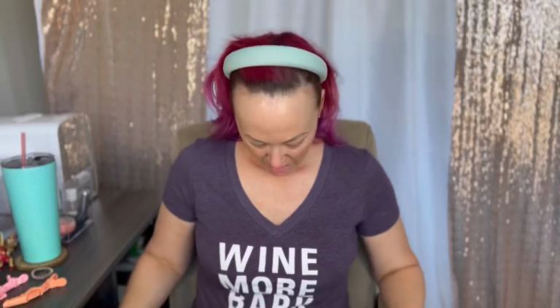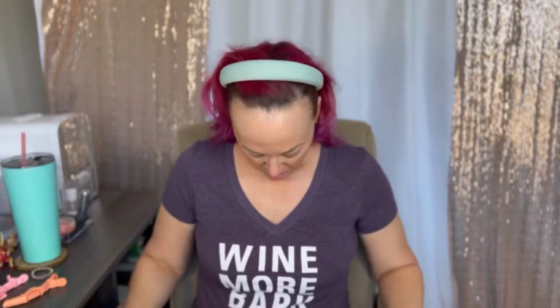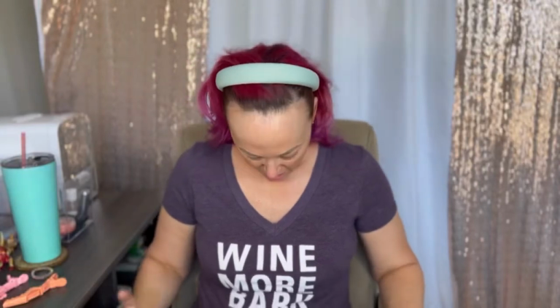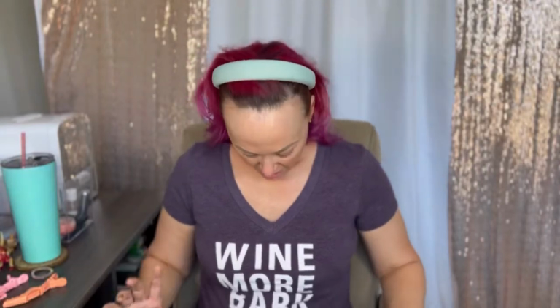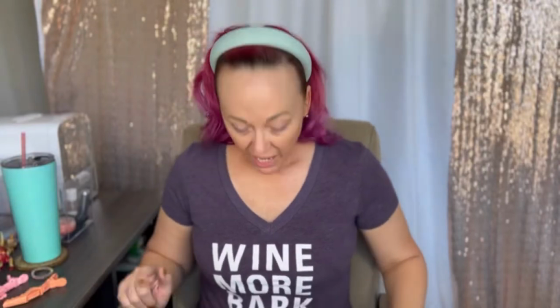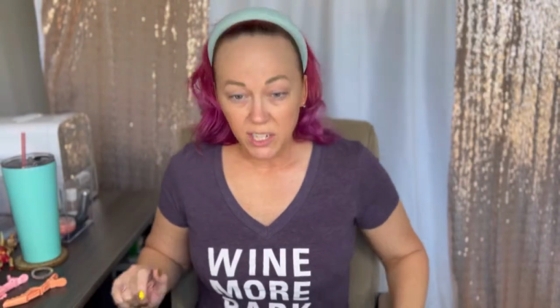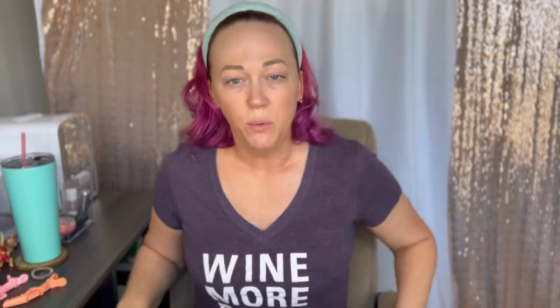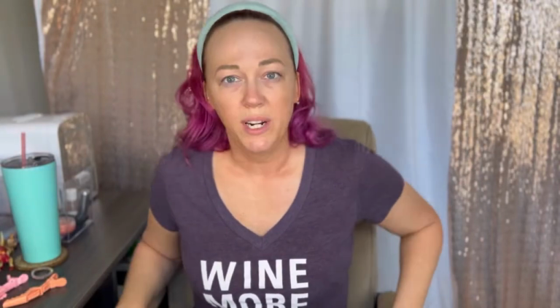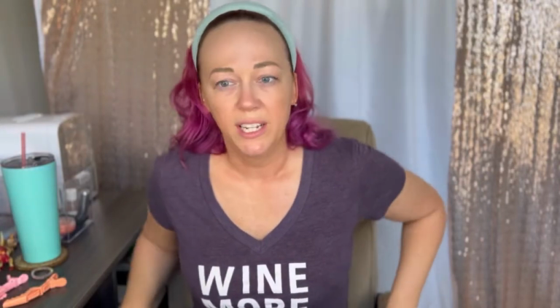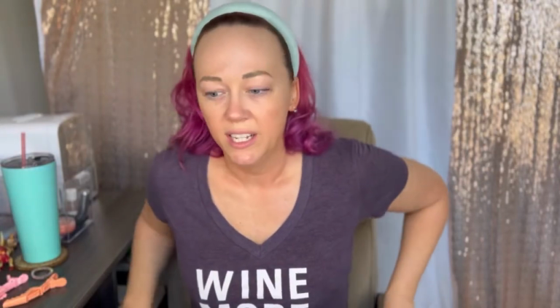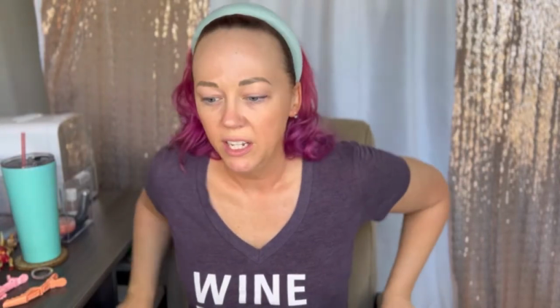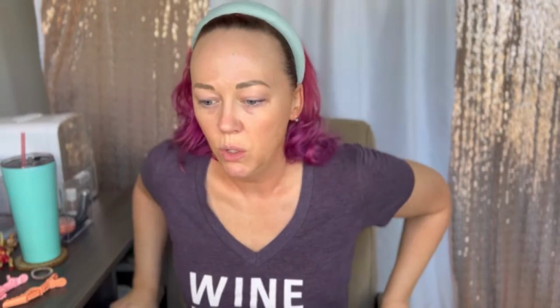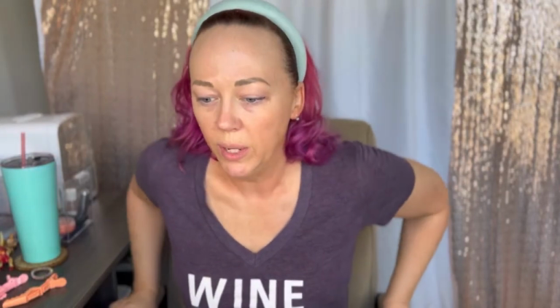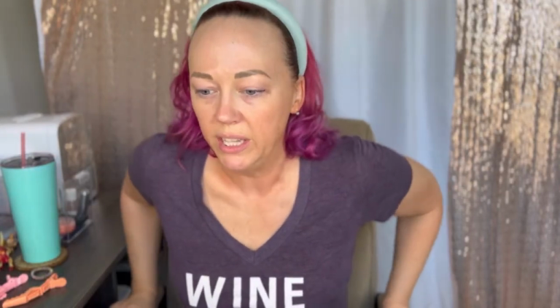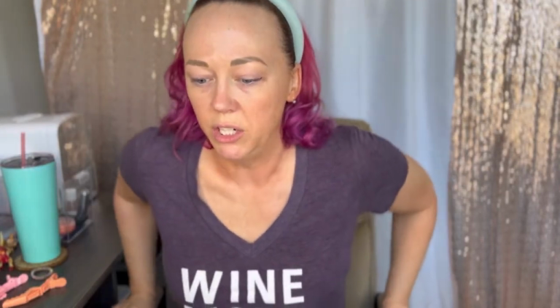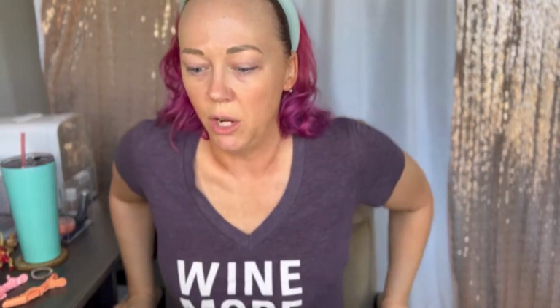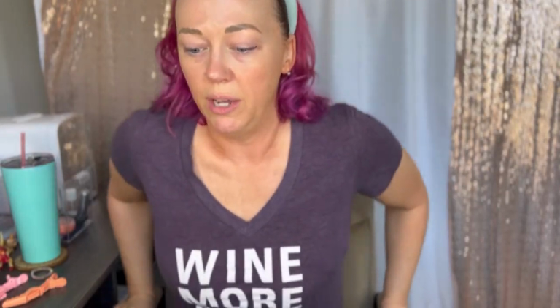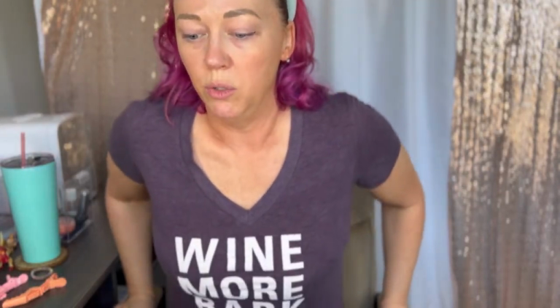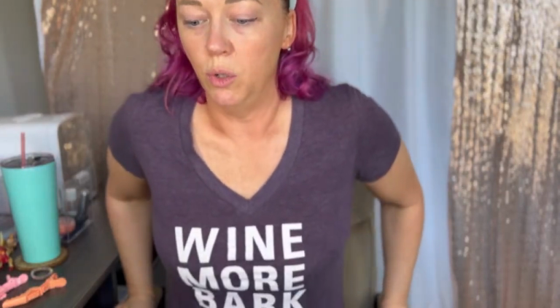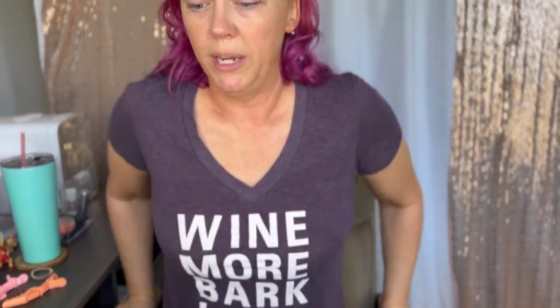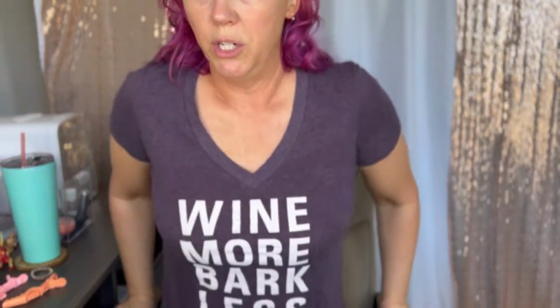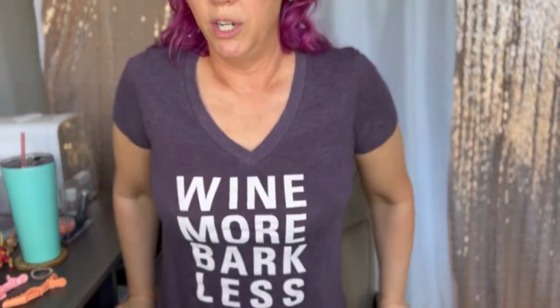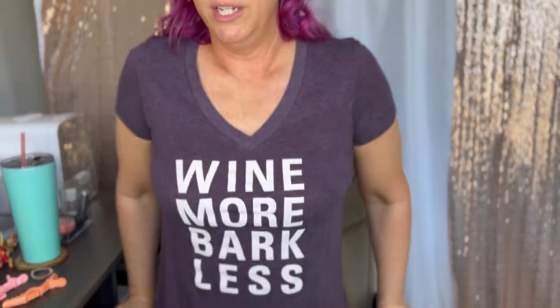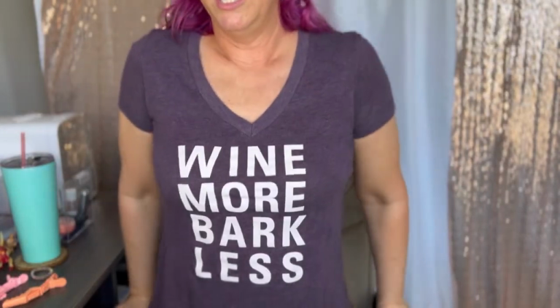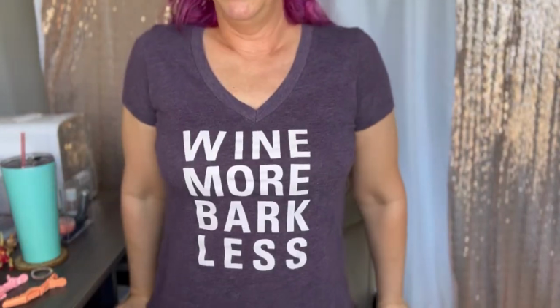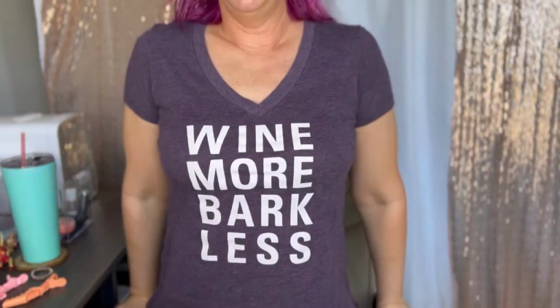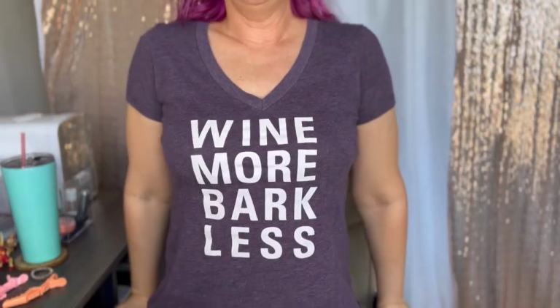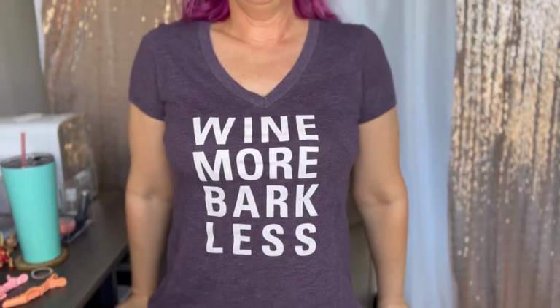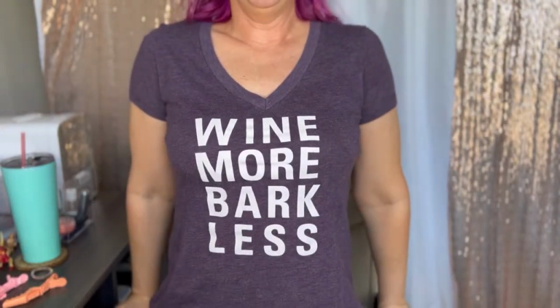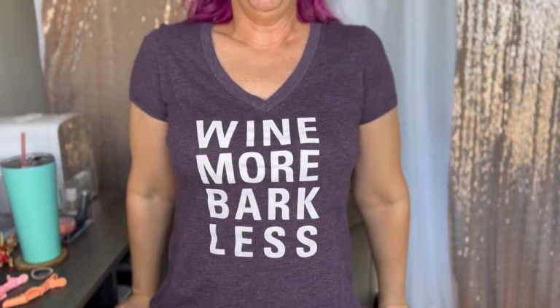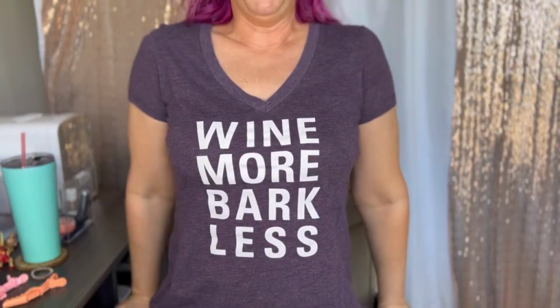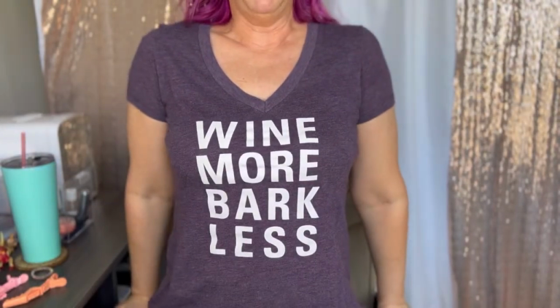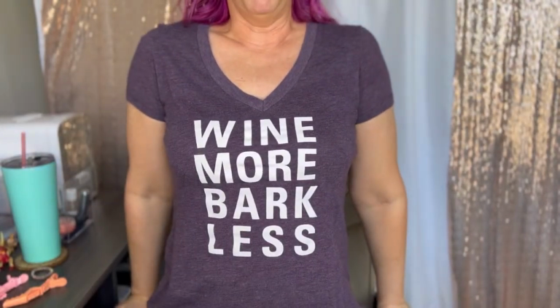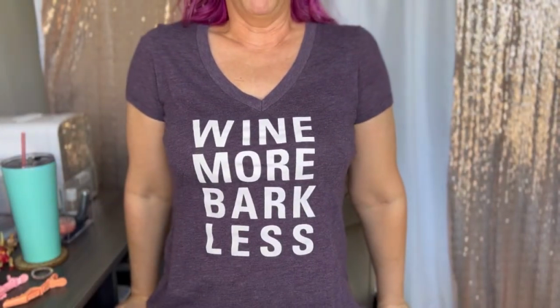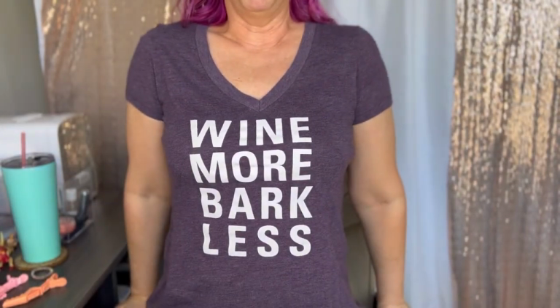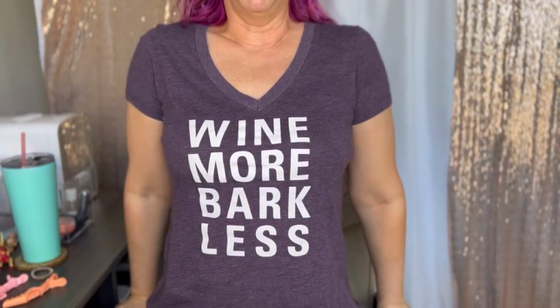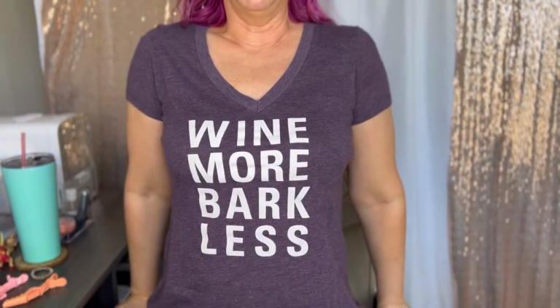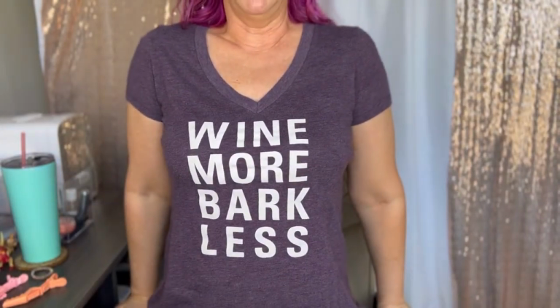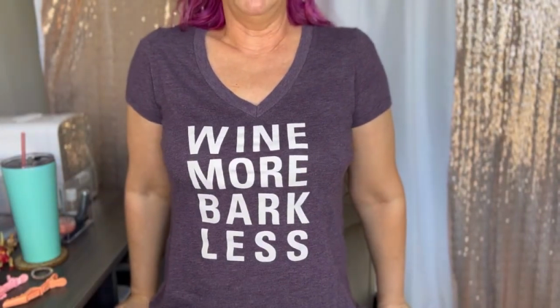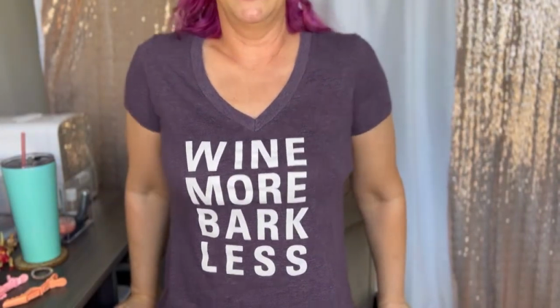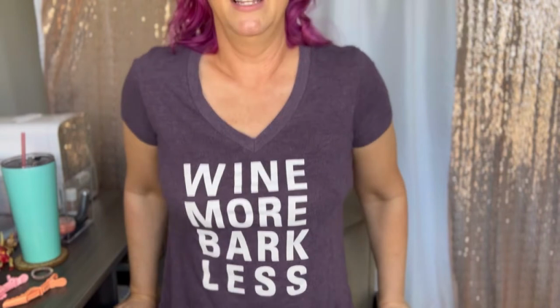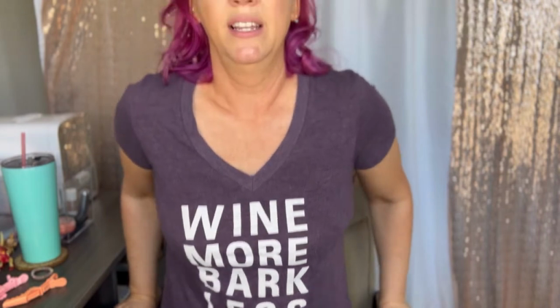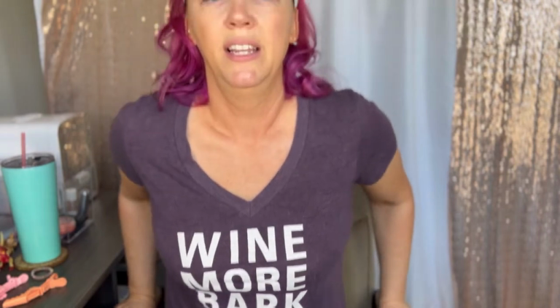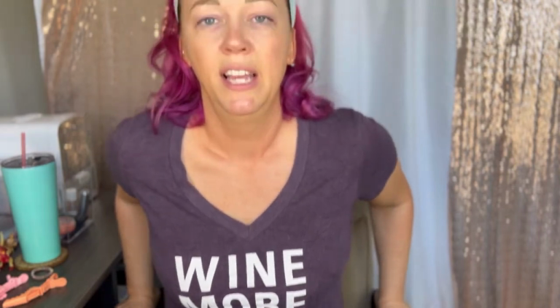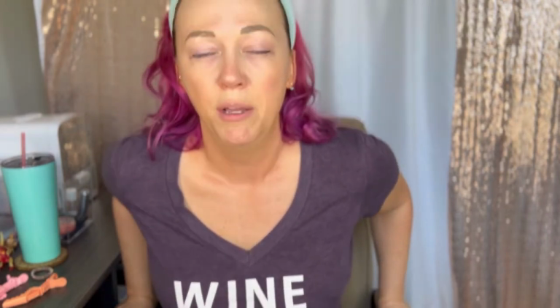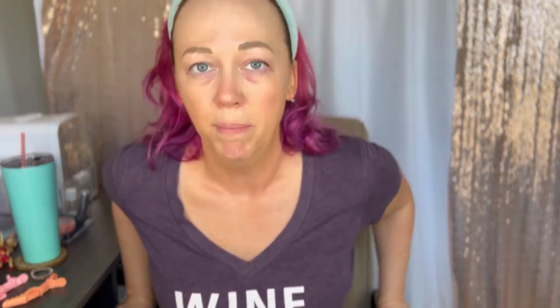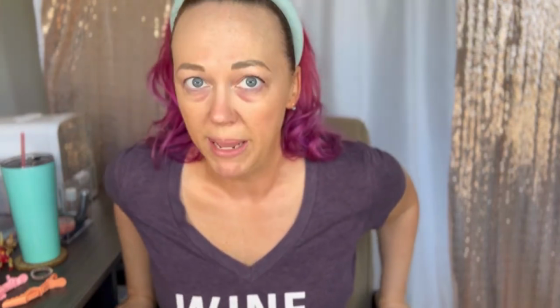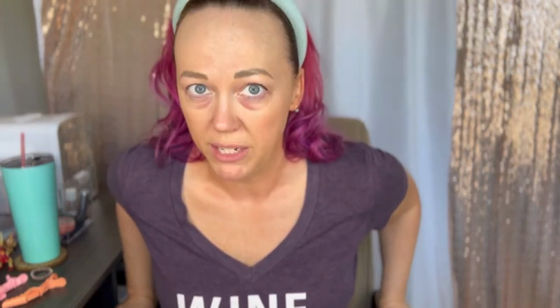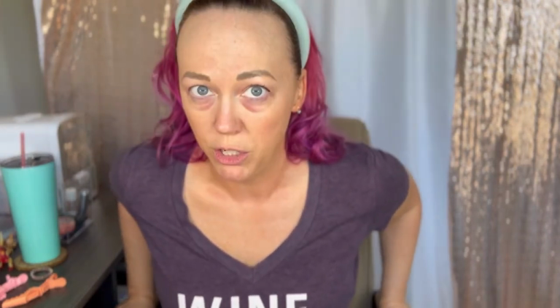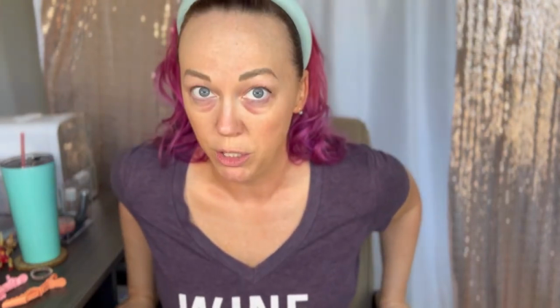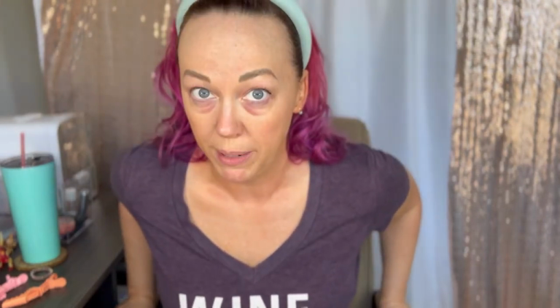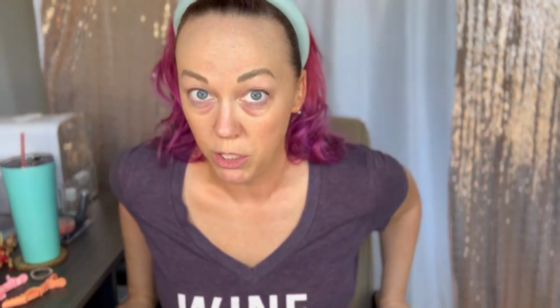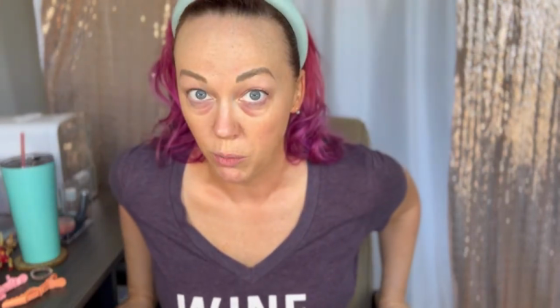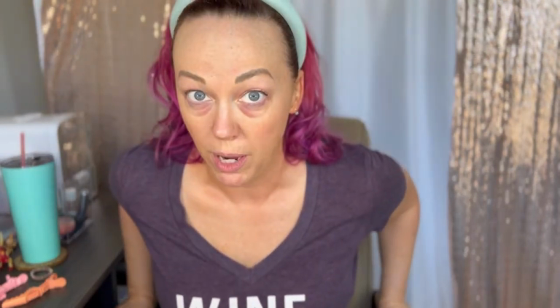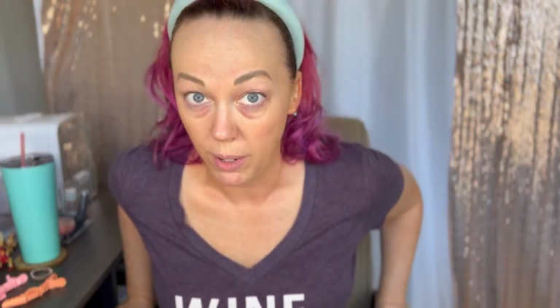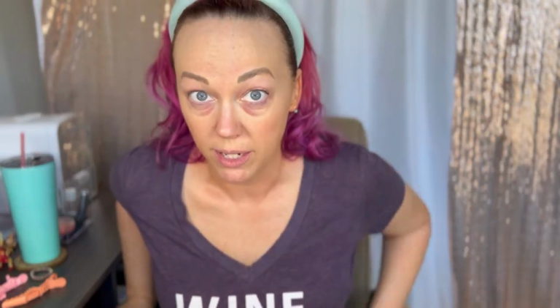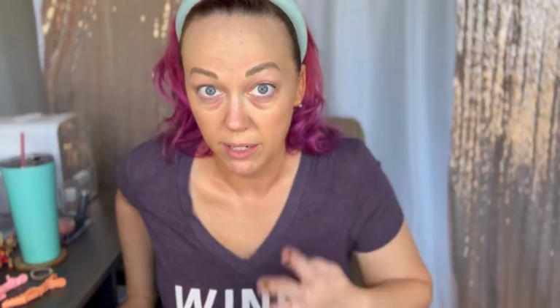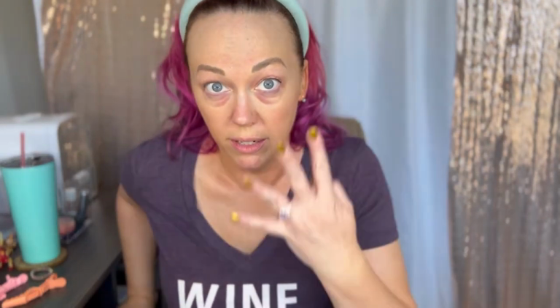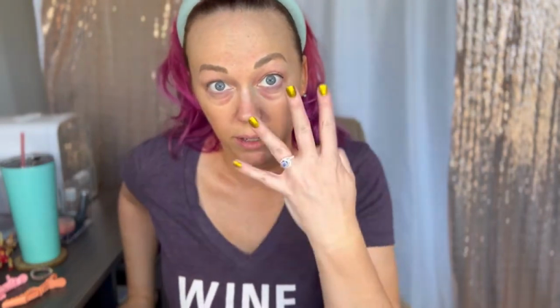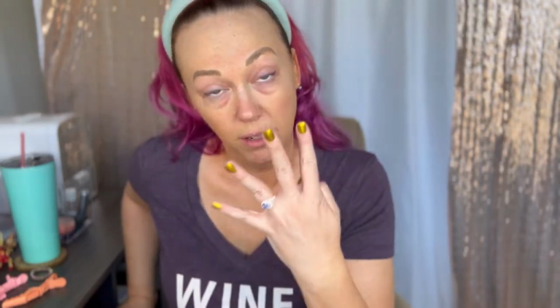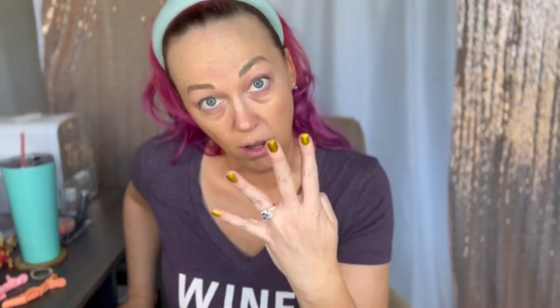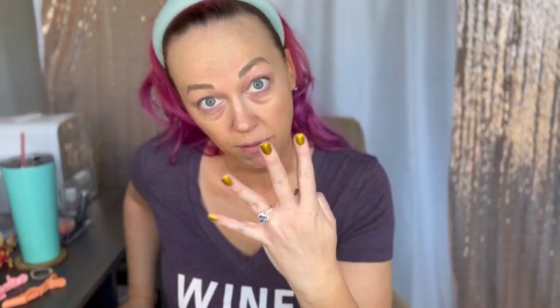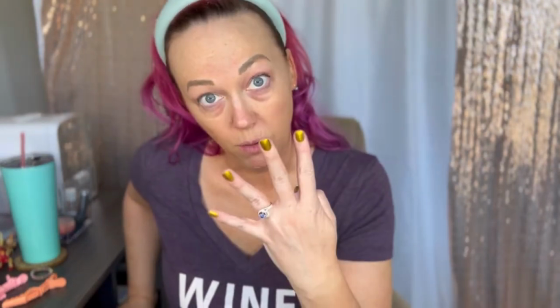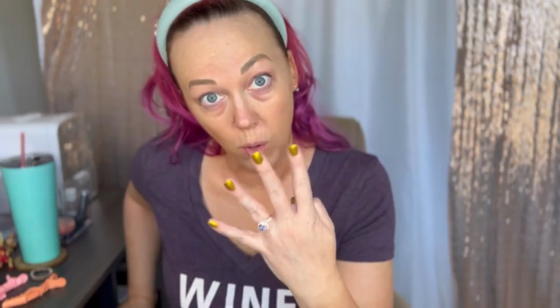I do want to quickly show how cool my shirt is — 'whine more, bark less' — a message to my chihuahuas, all four.